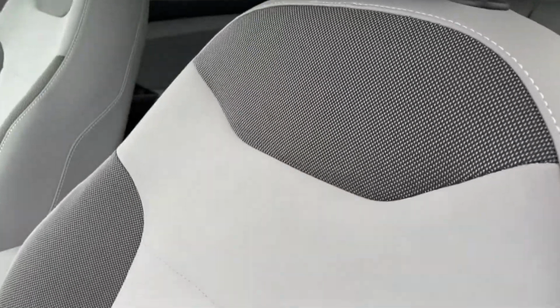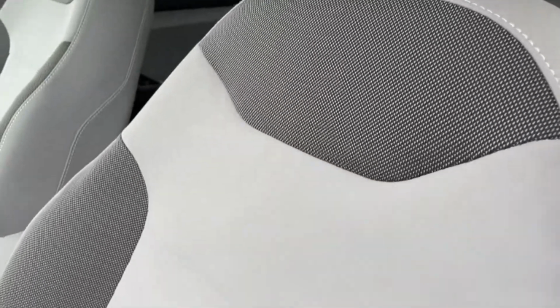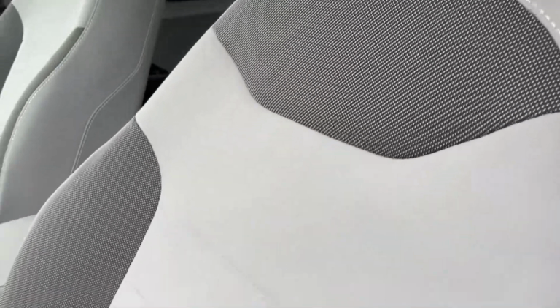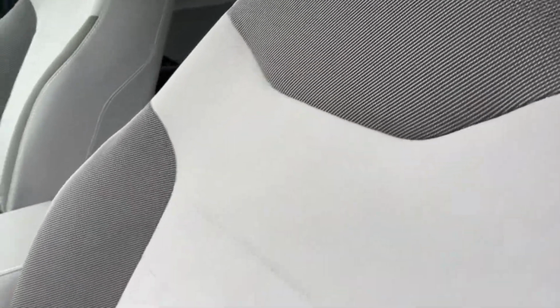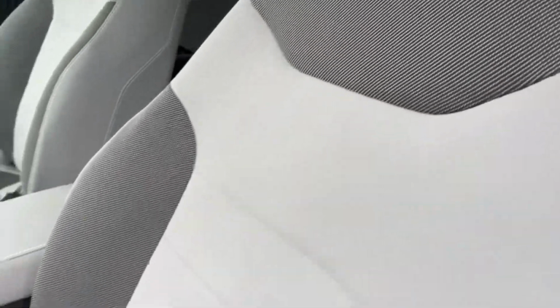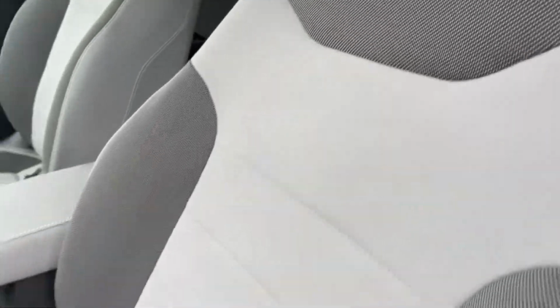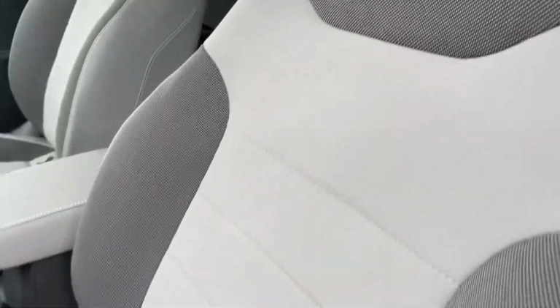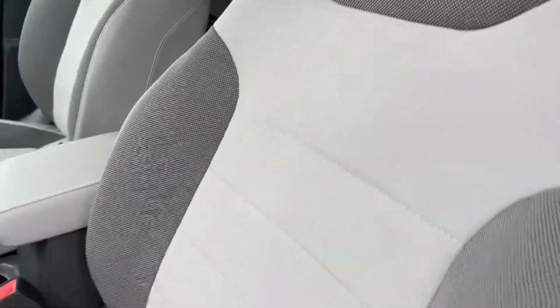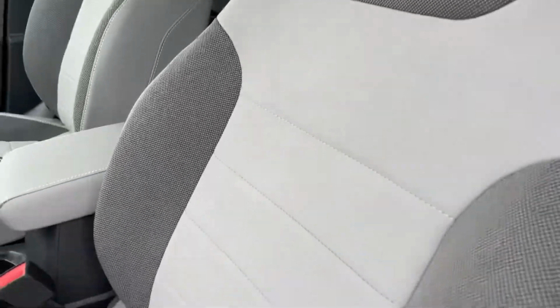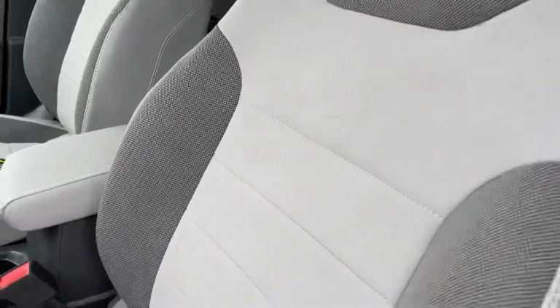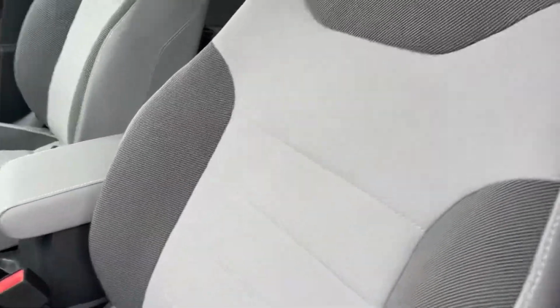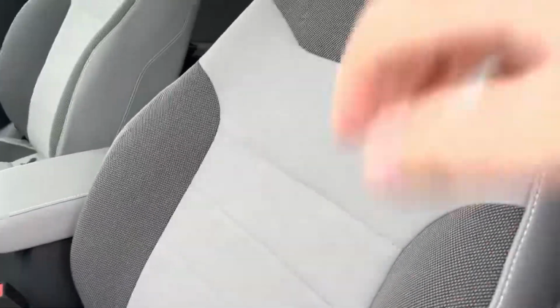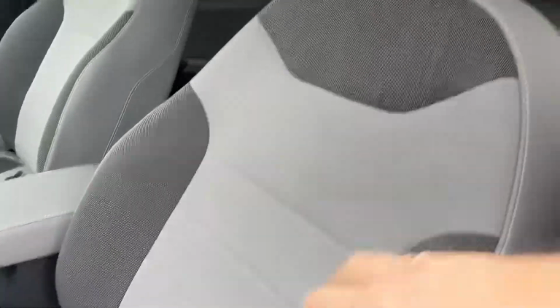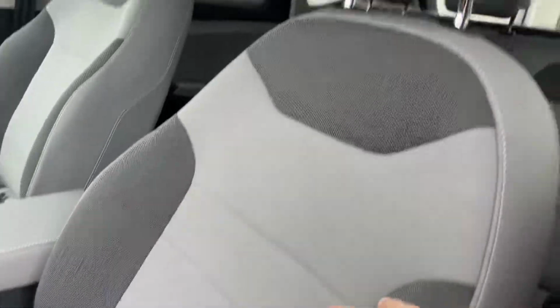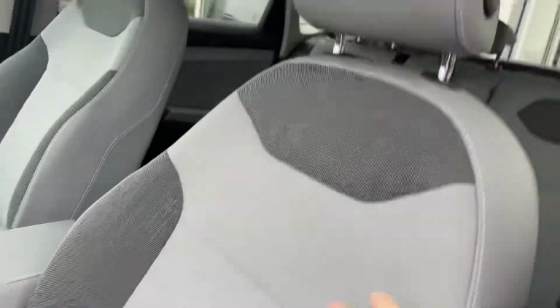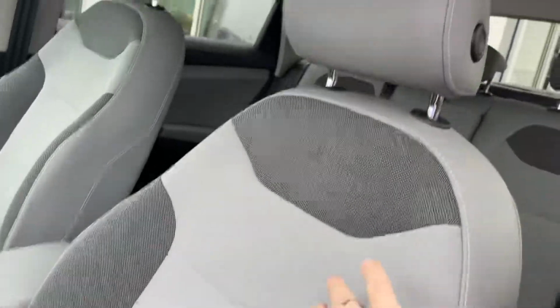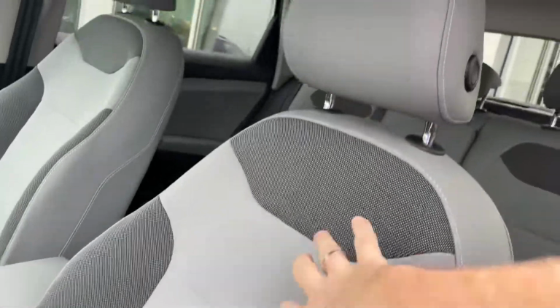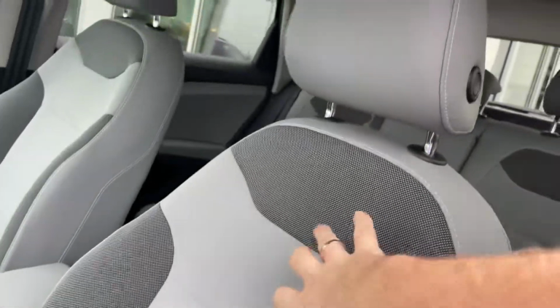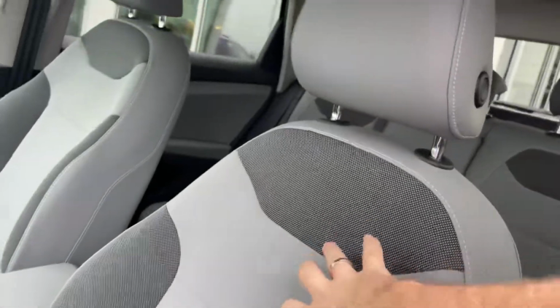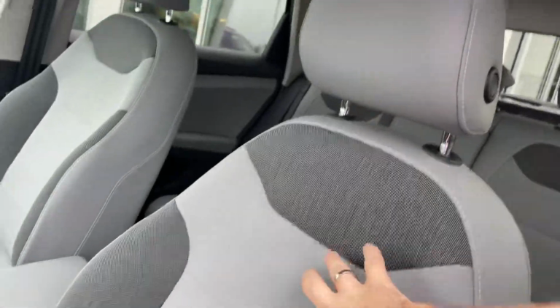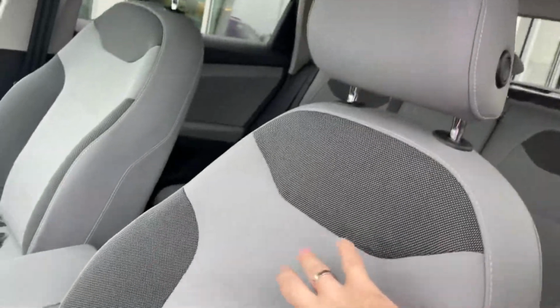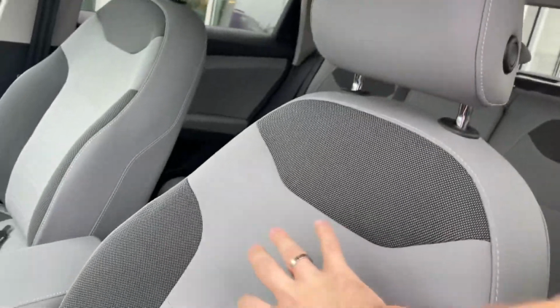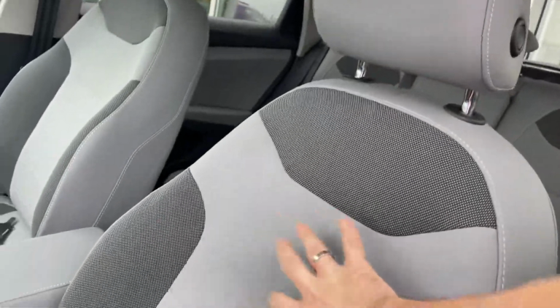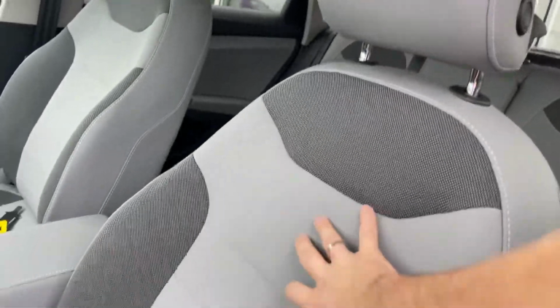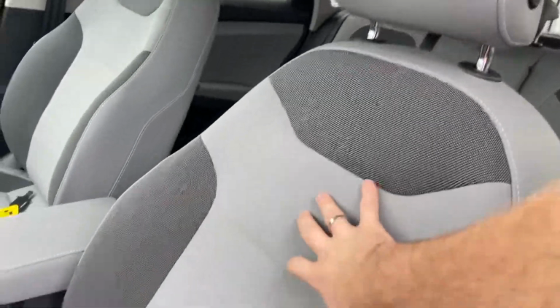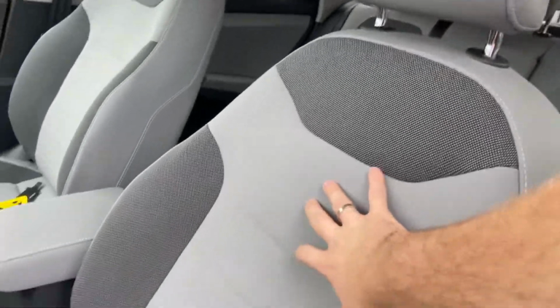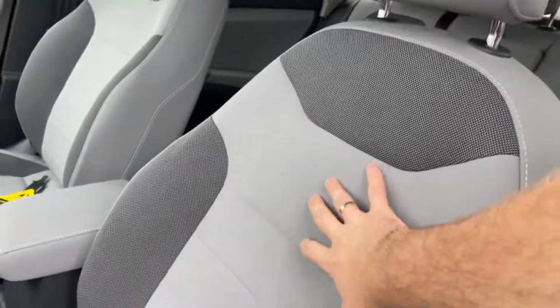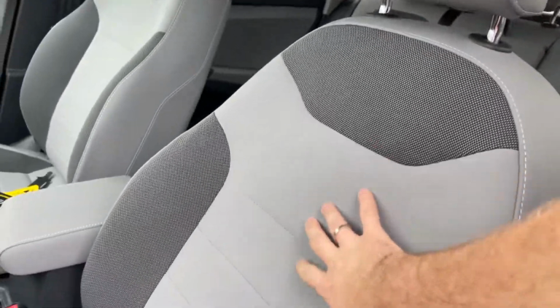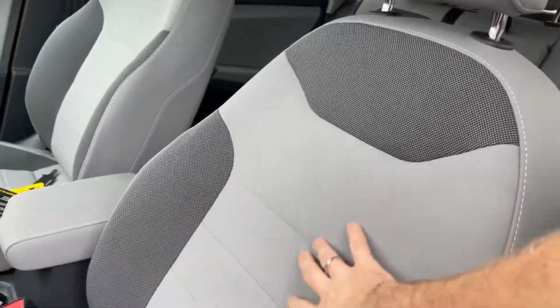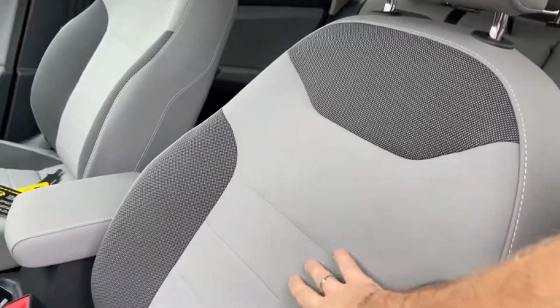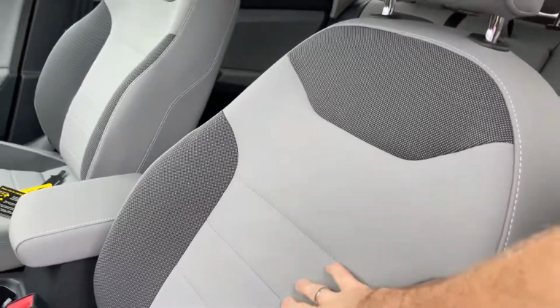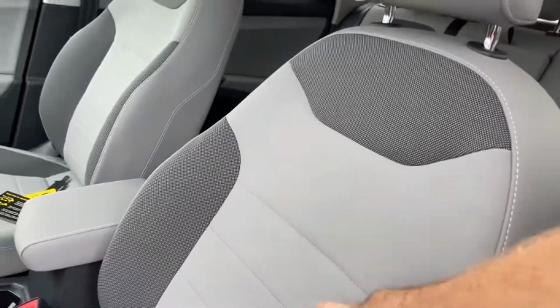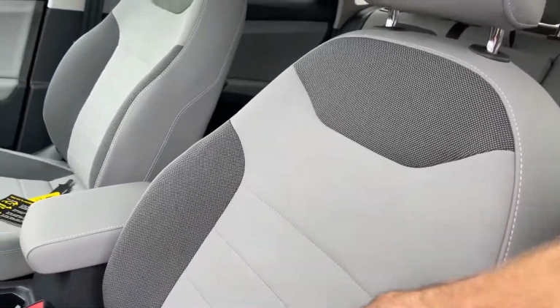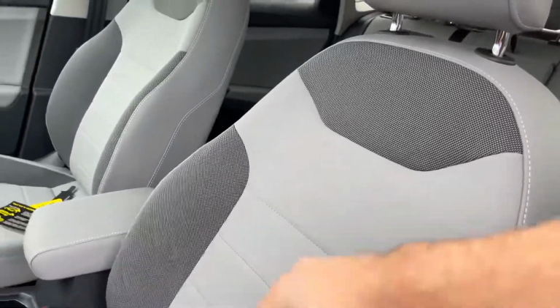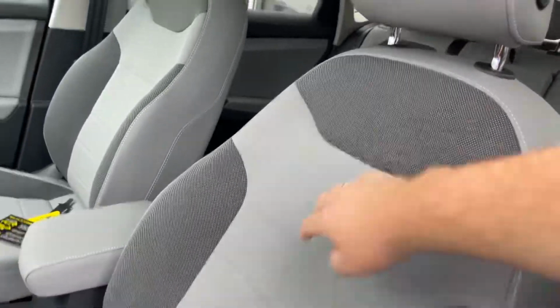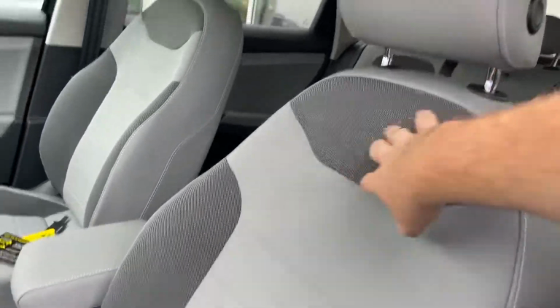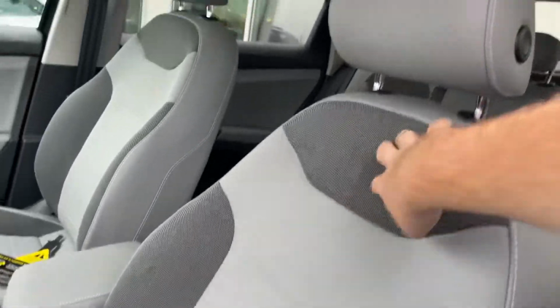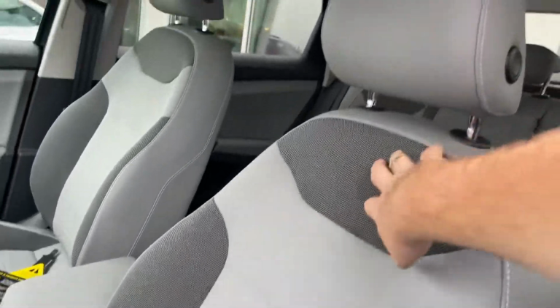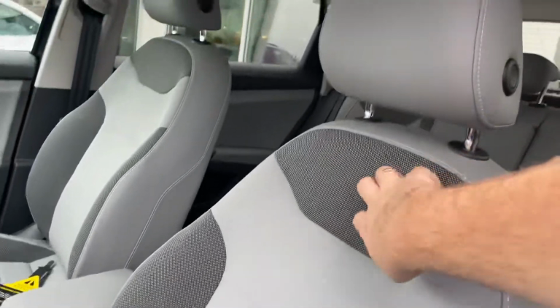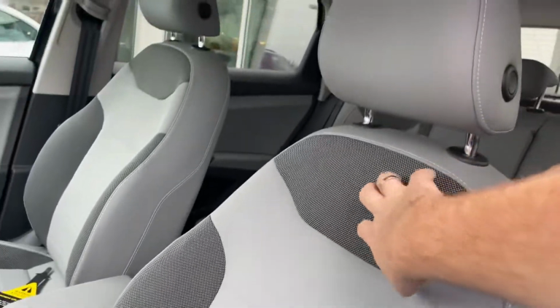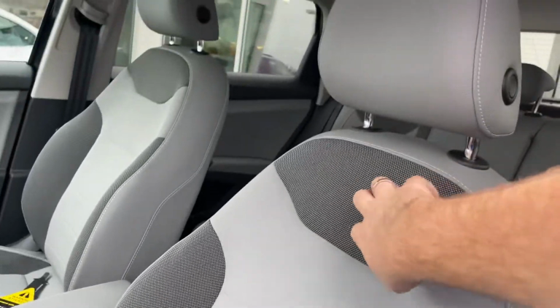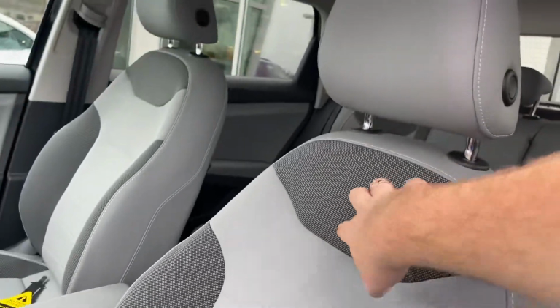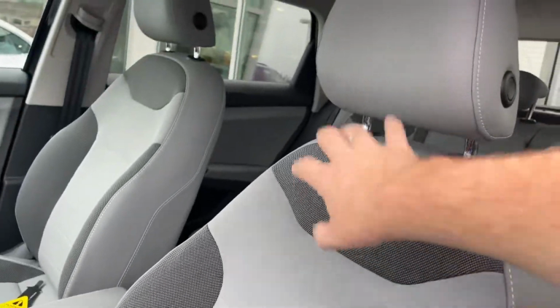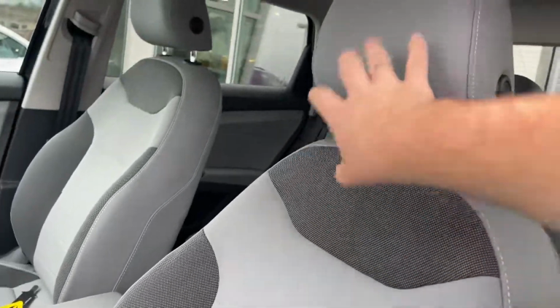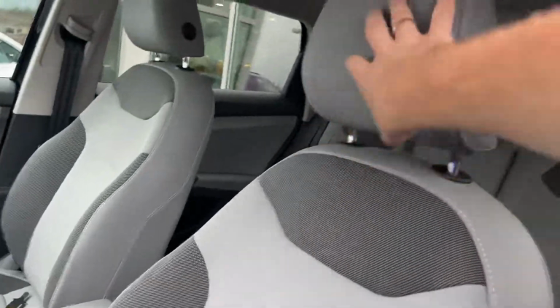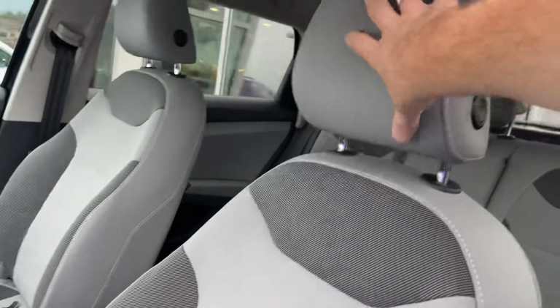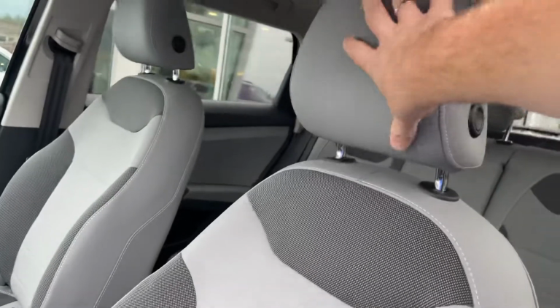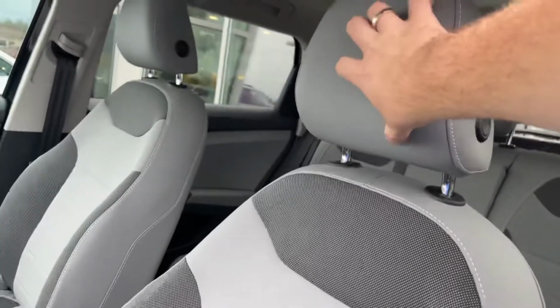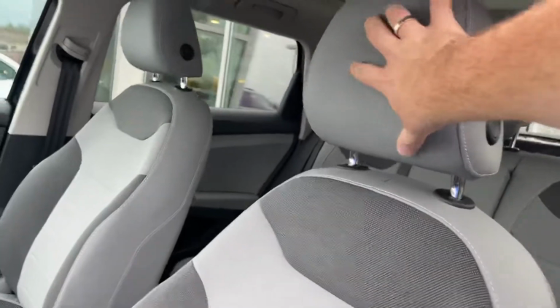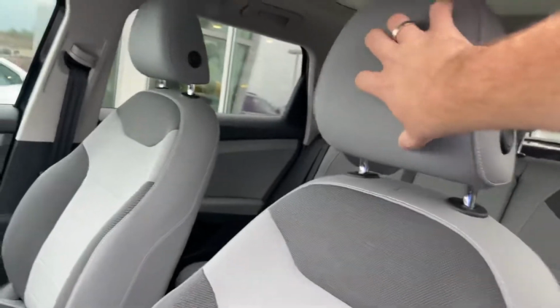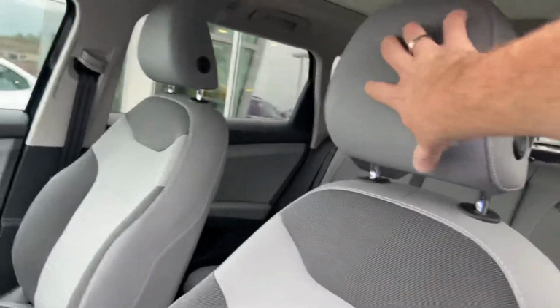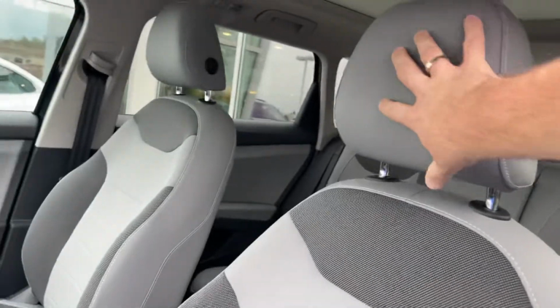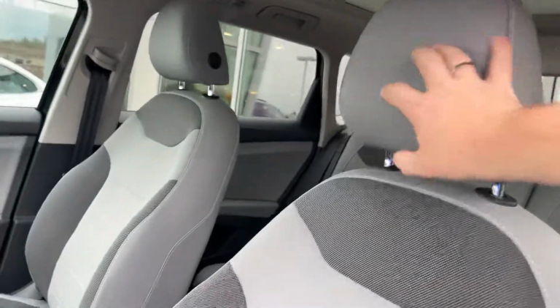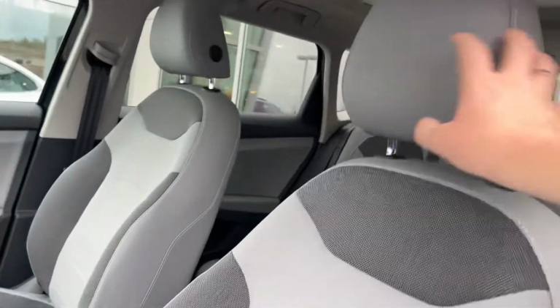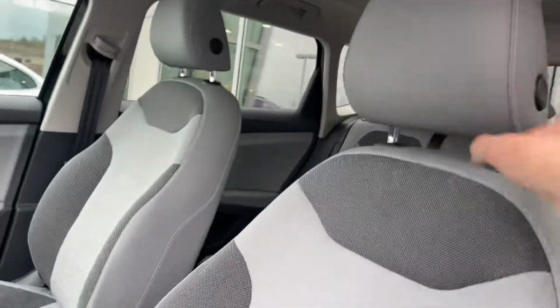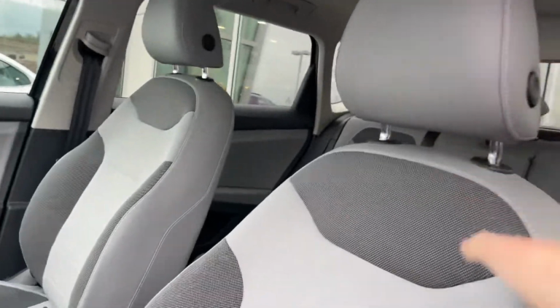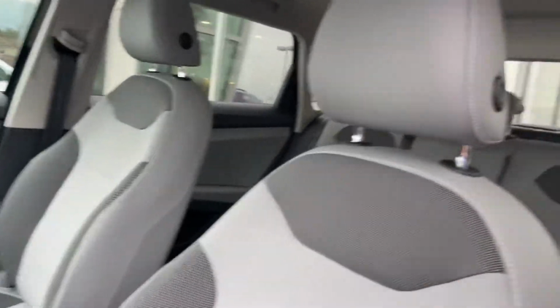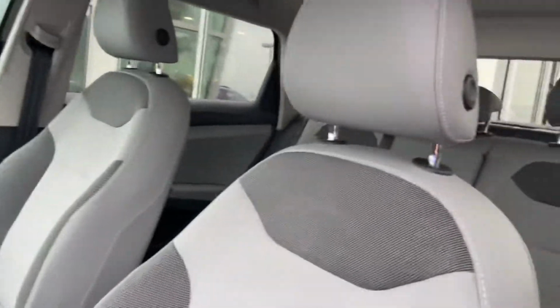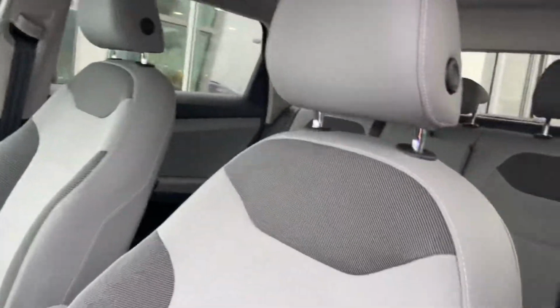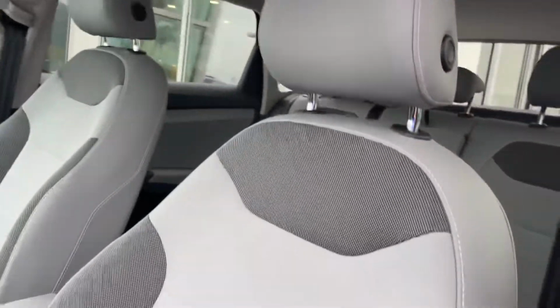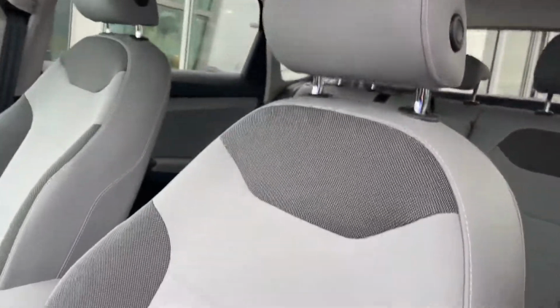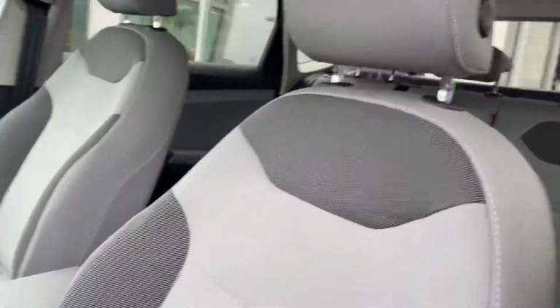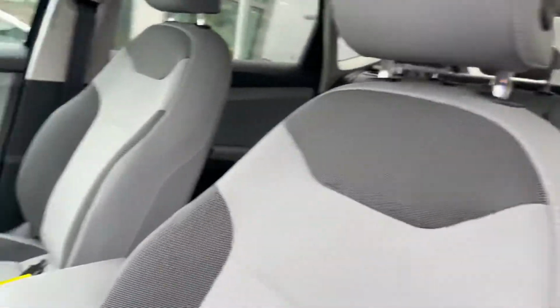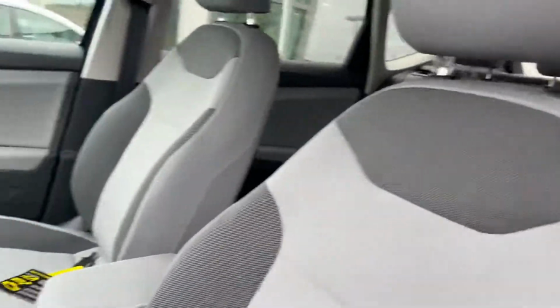Nice seats. You do get a suede right here, a cloth, and then a leatherette around.